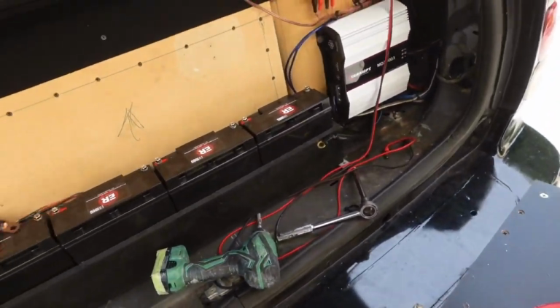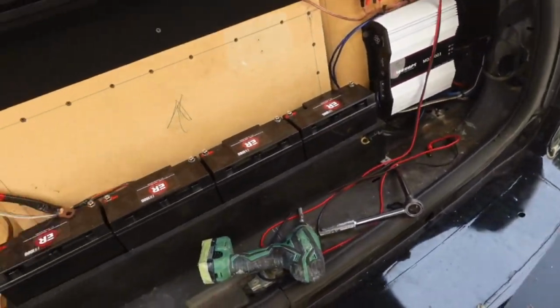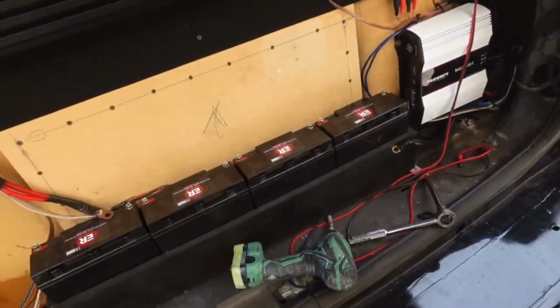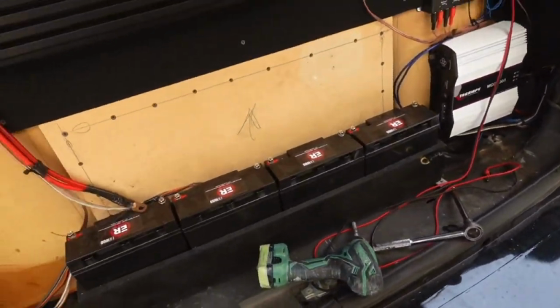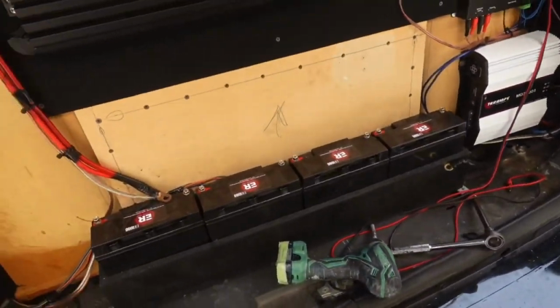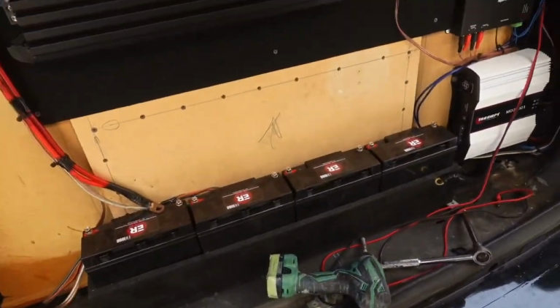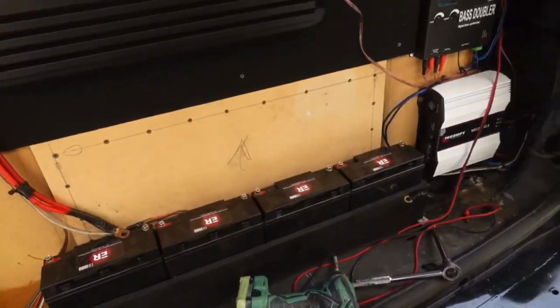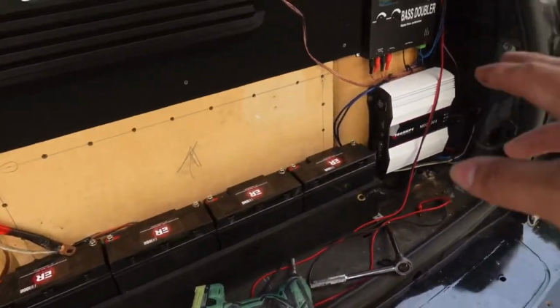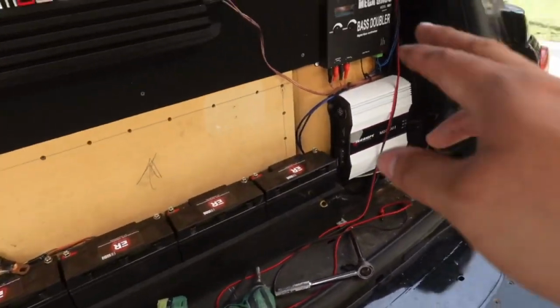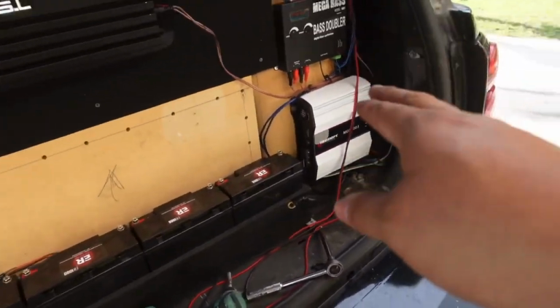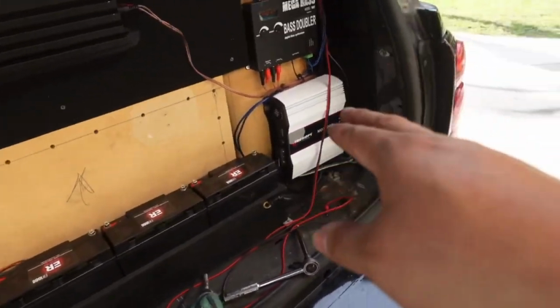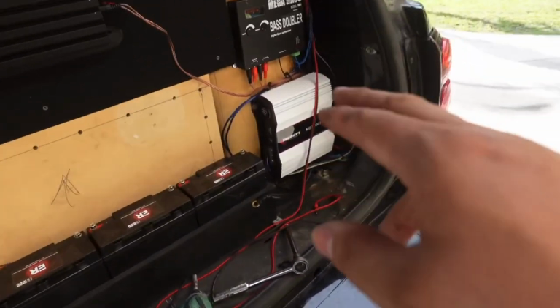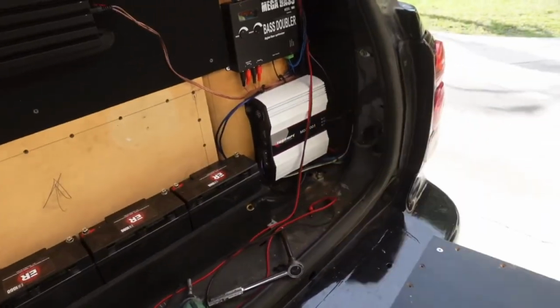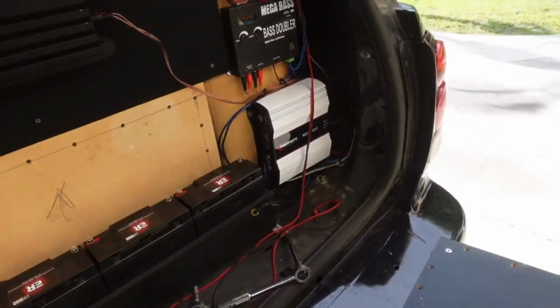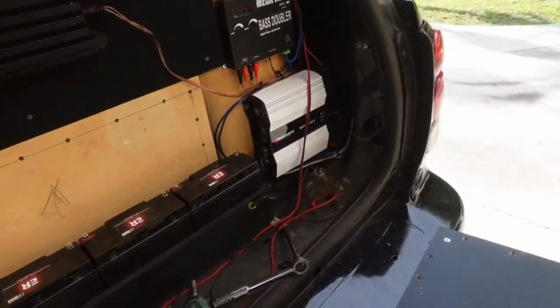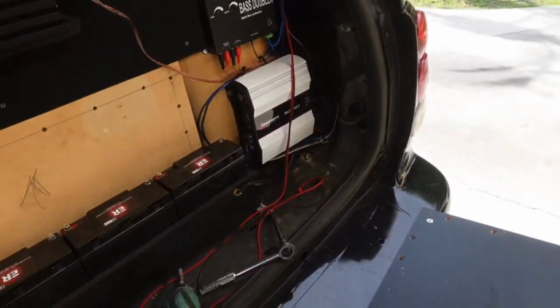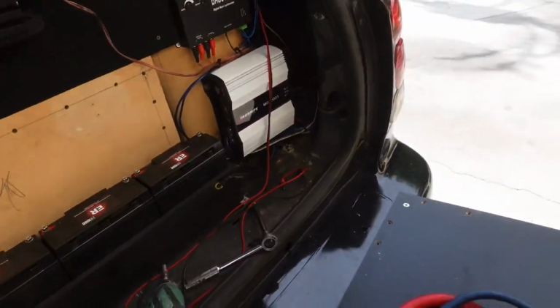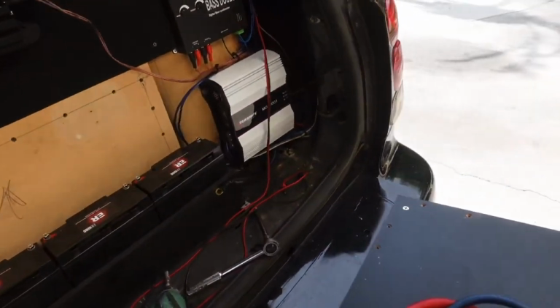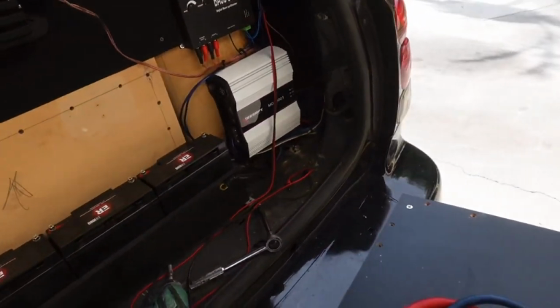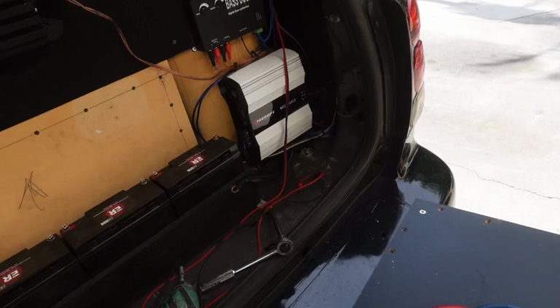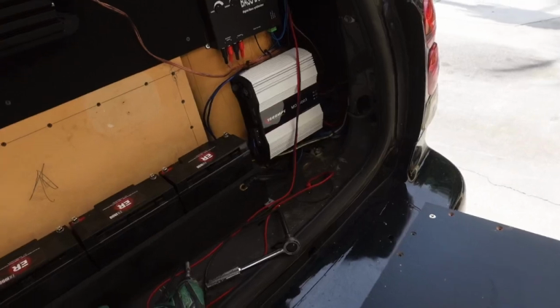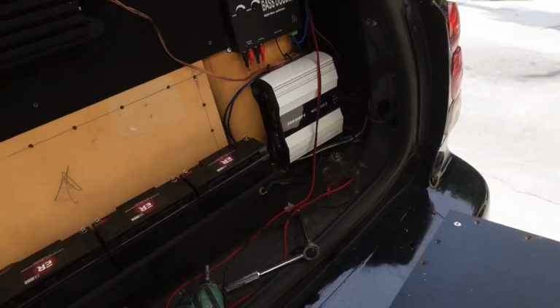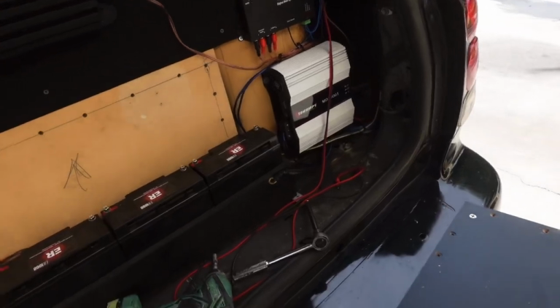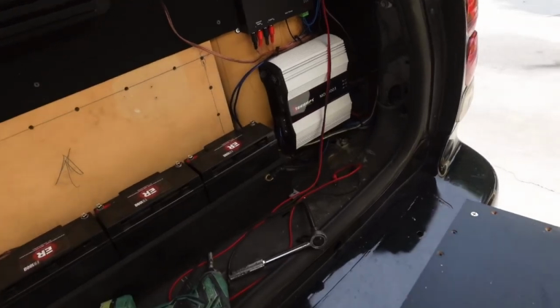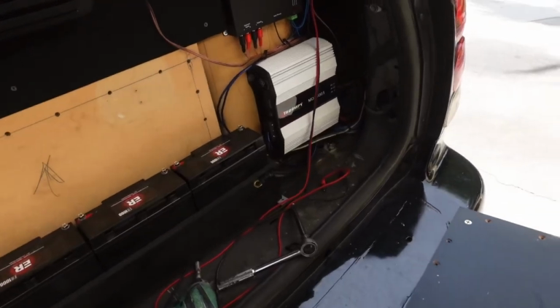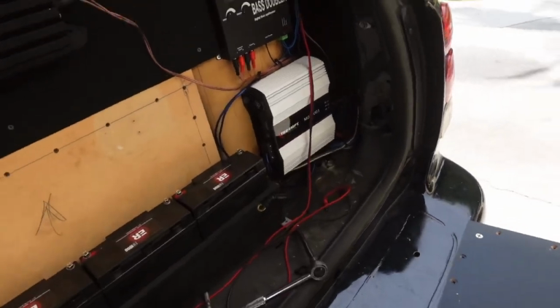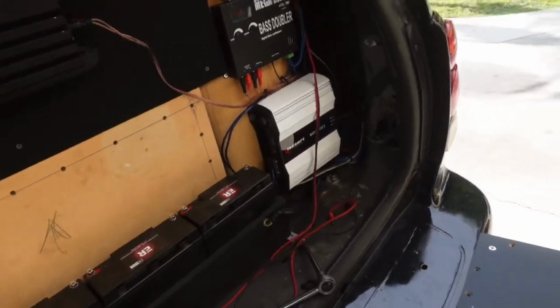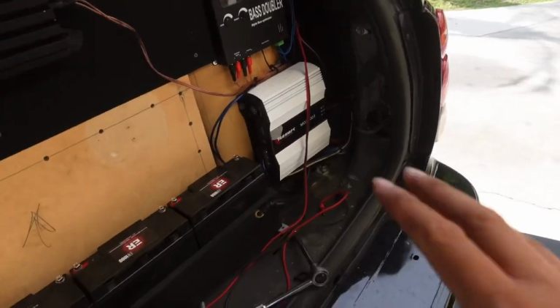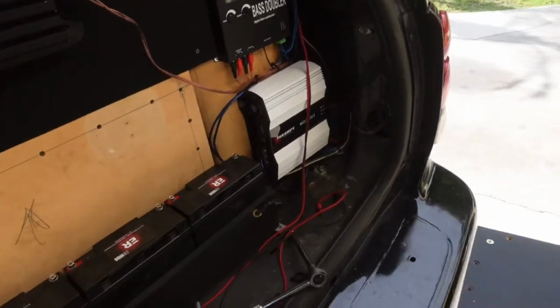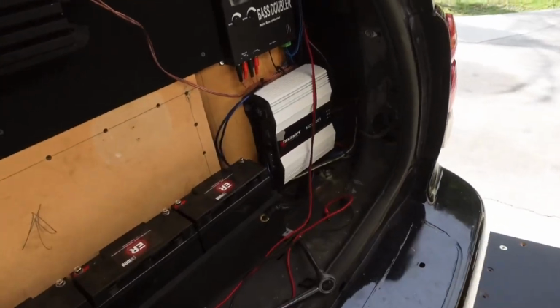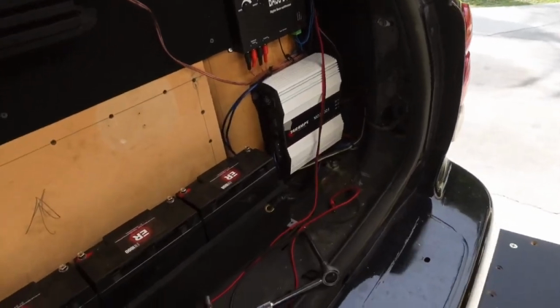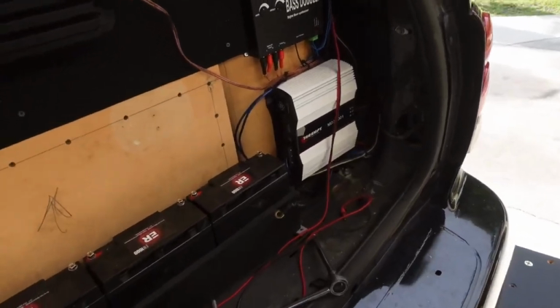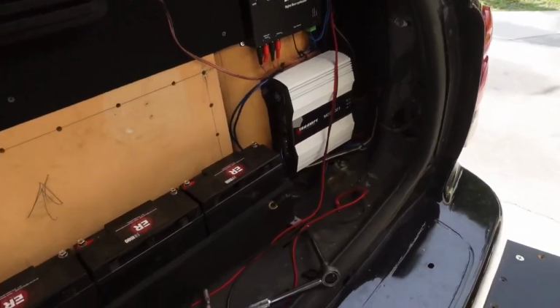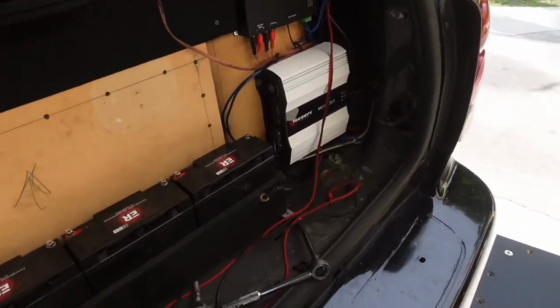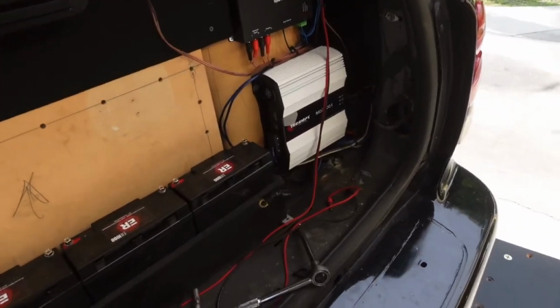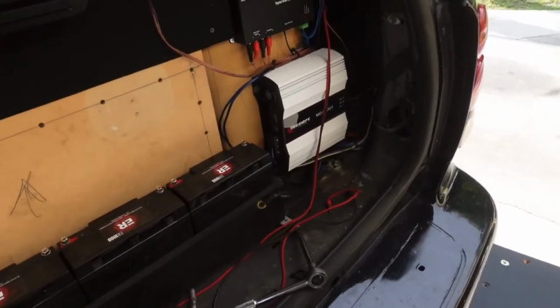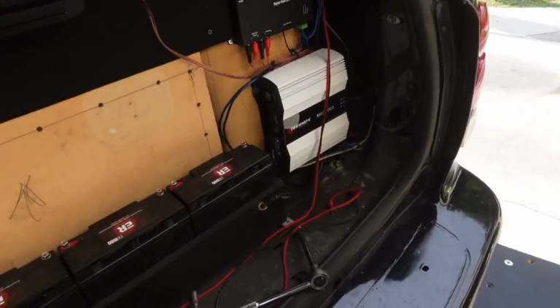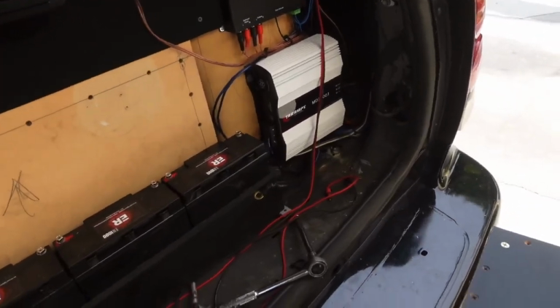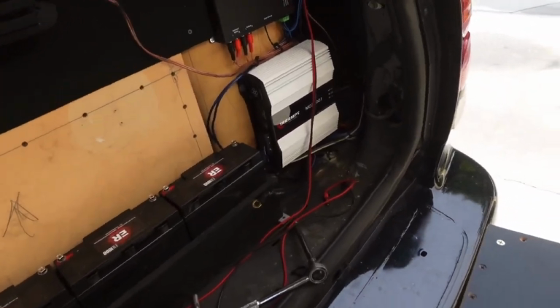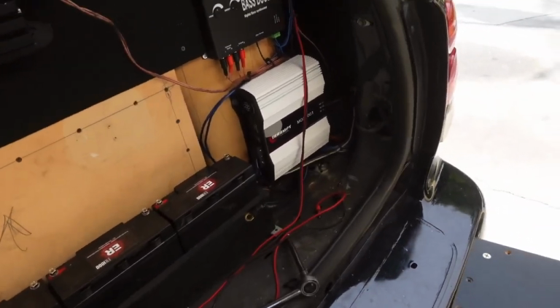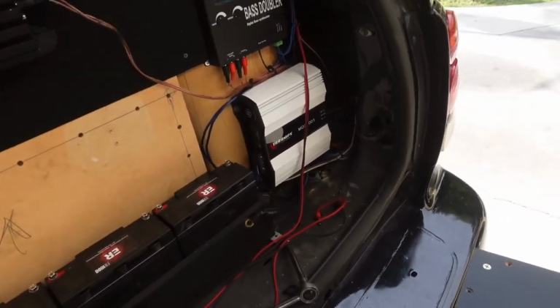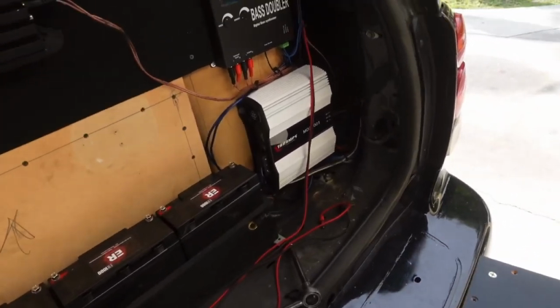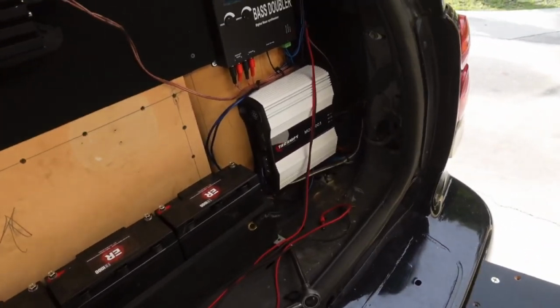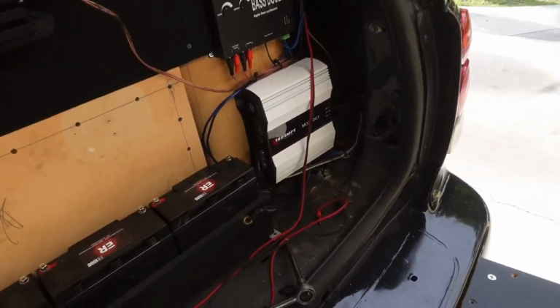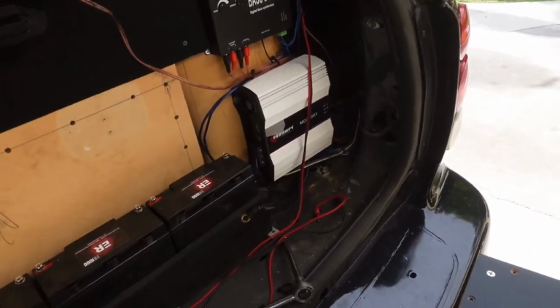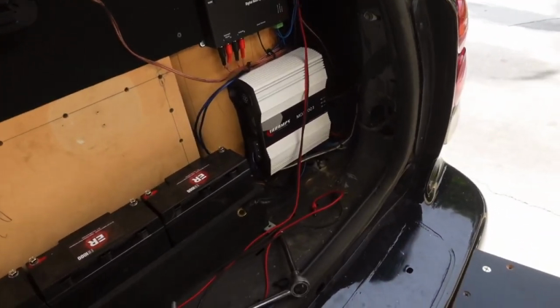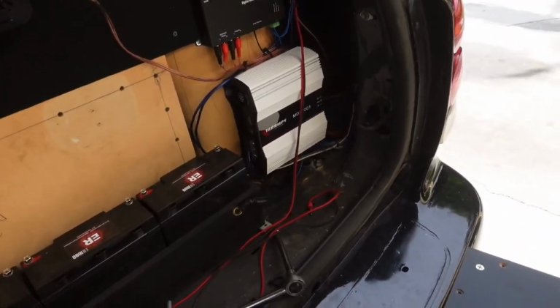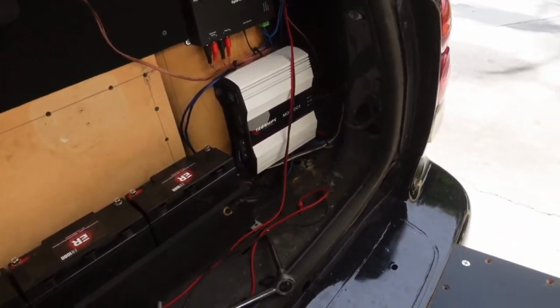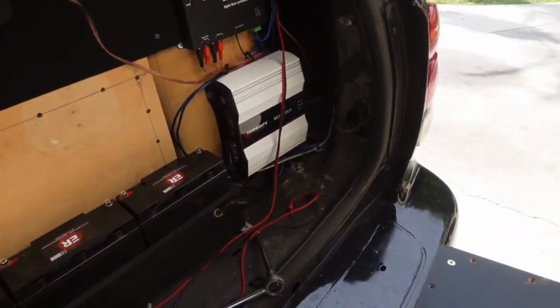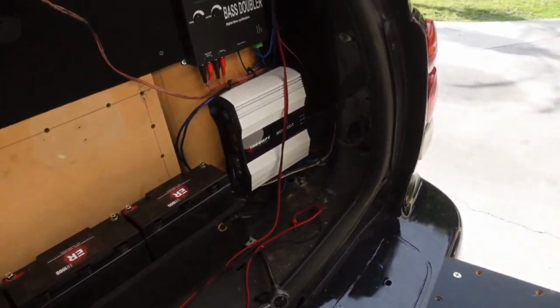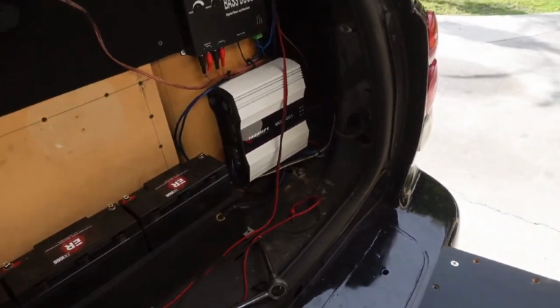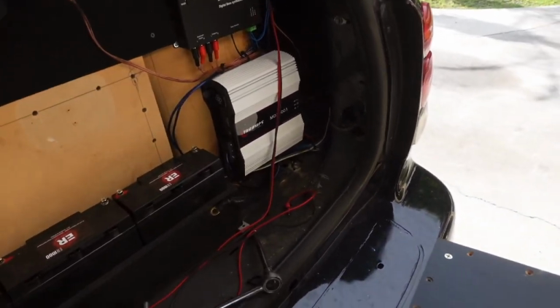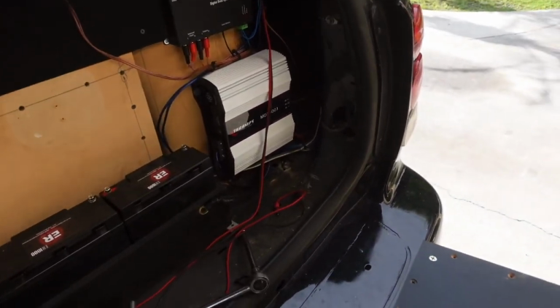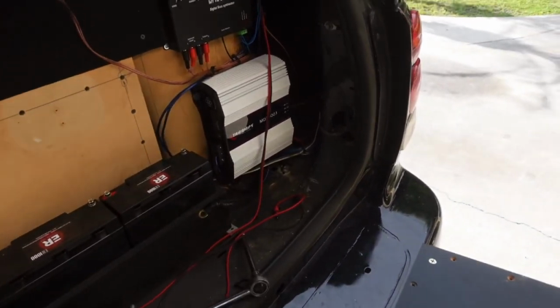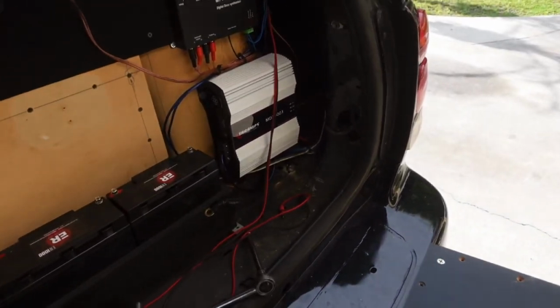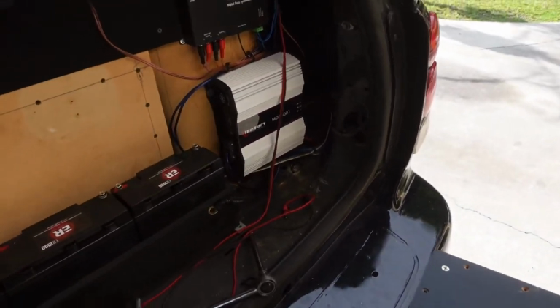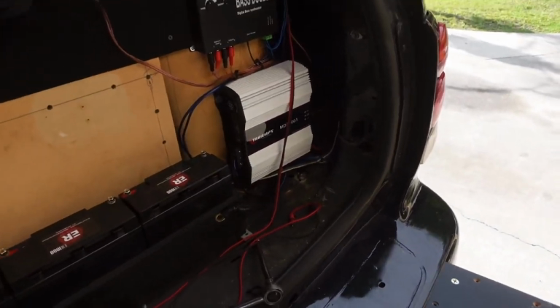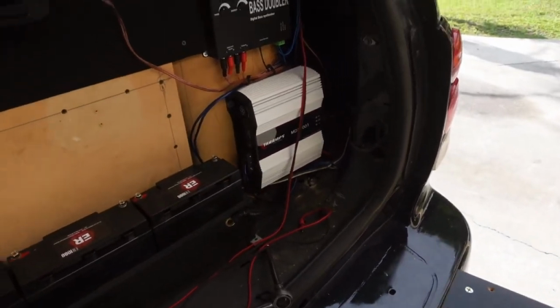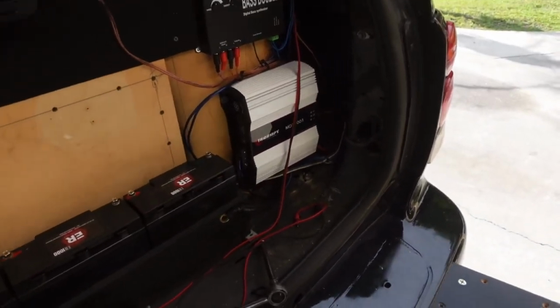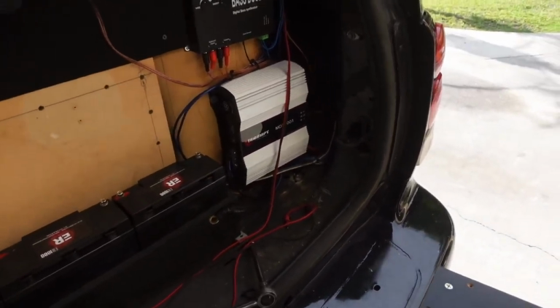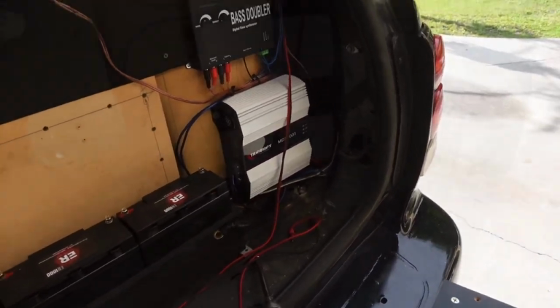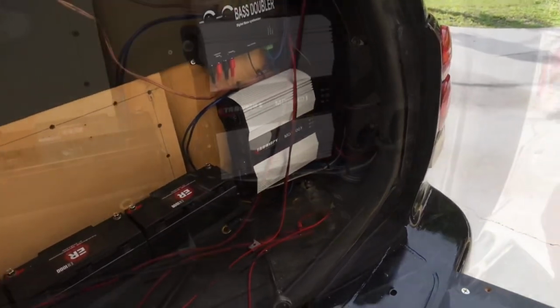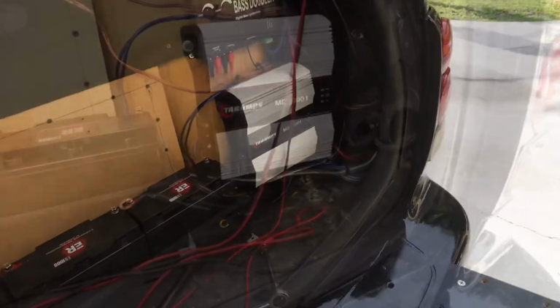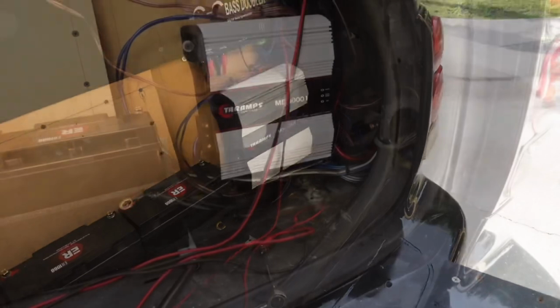Now let's go ahead and take out the Terra amps and take that guy out carefully. Although there's no power connected to it, we're just going to slowly unplug it and make sure that it's safe.